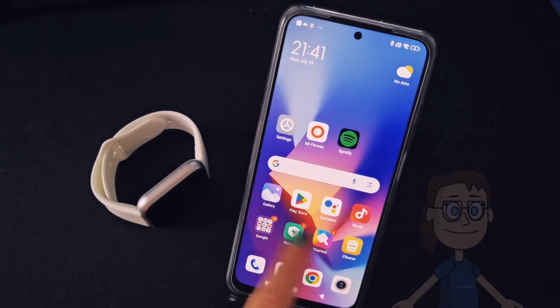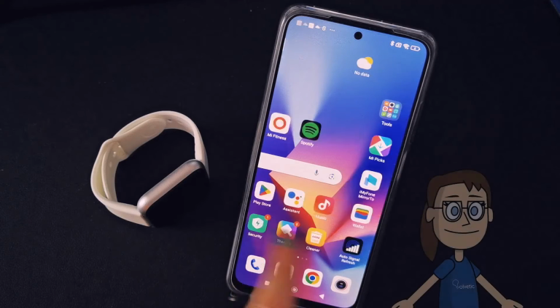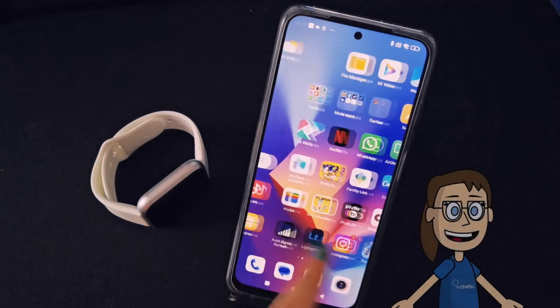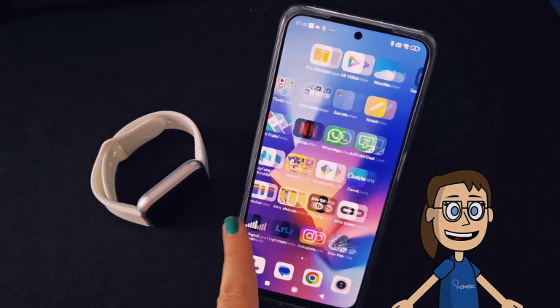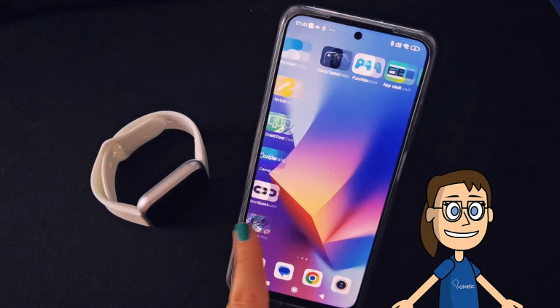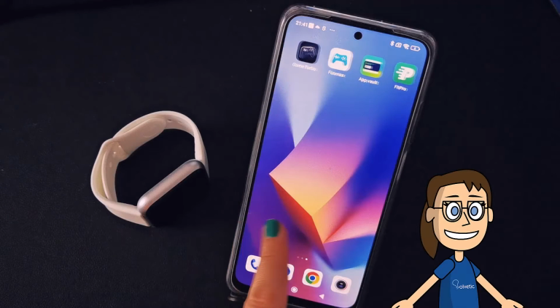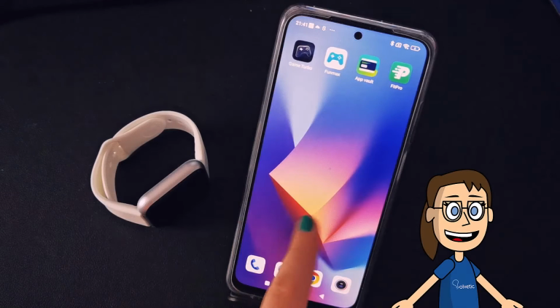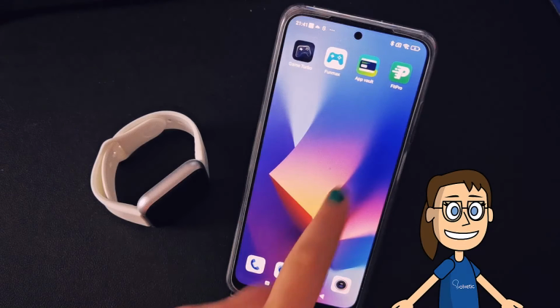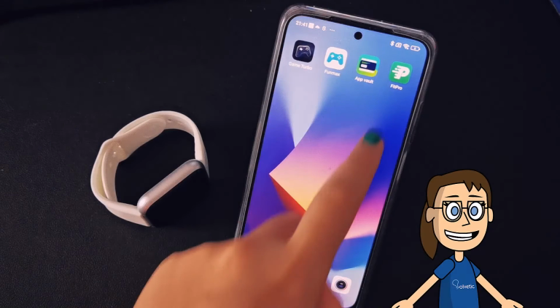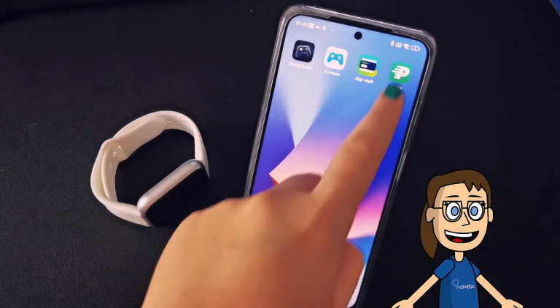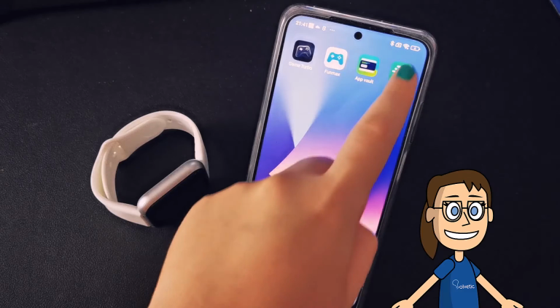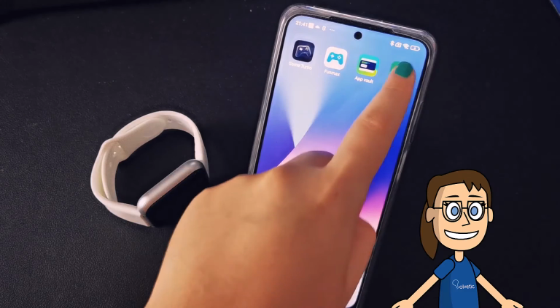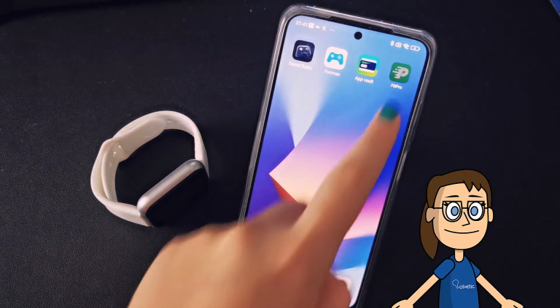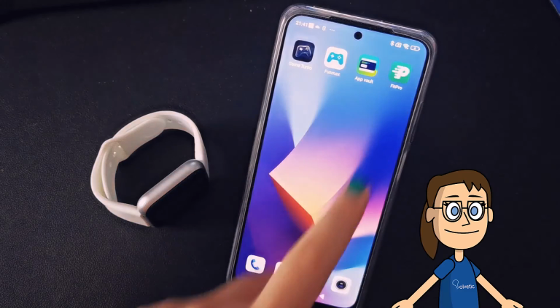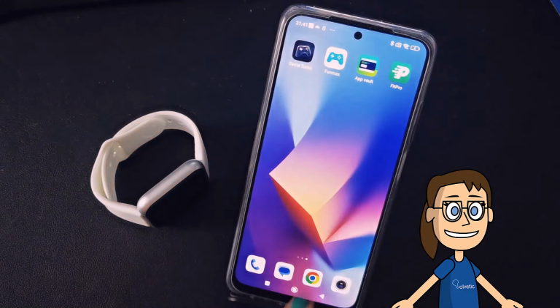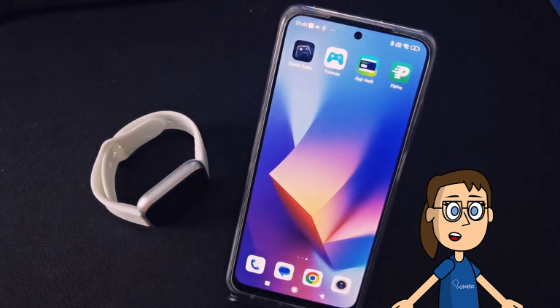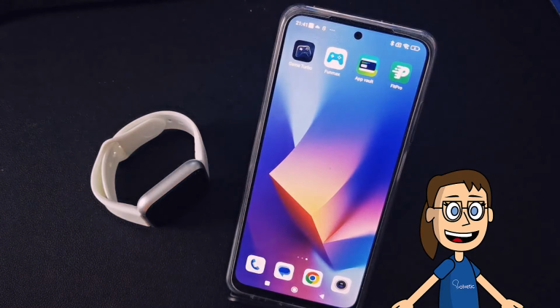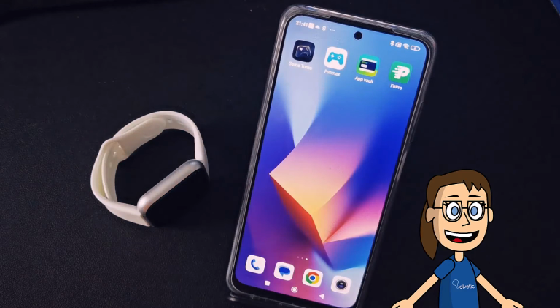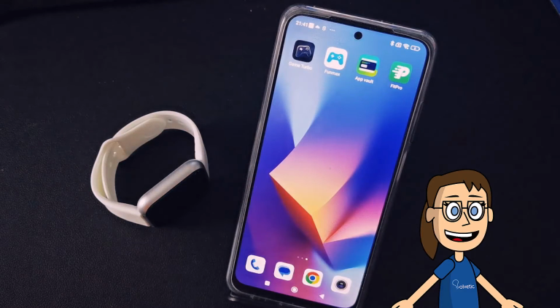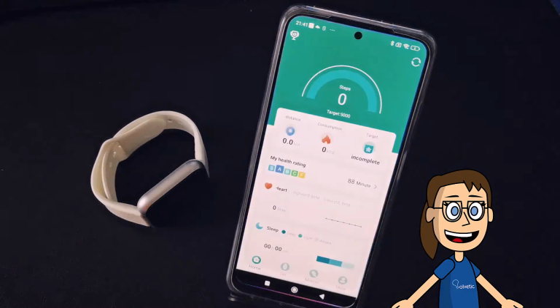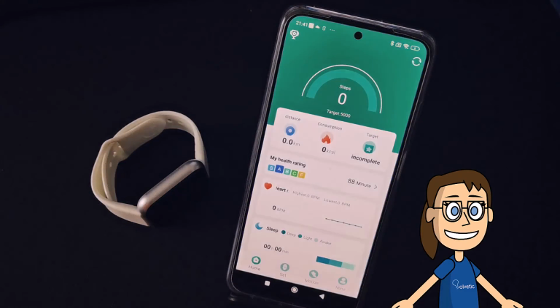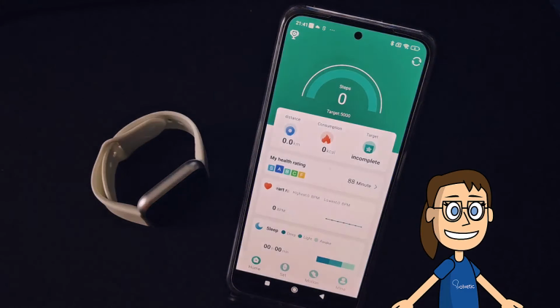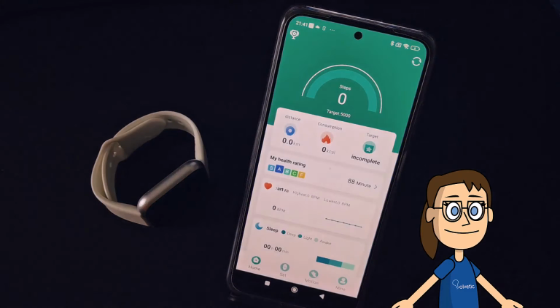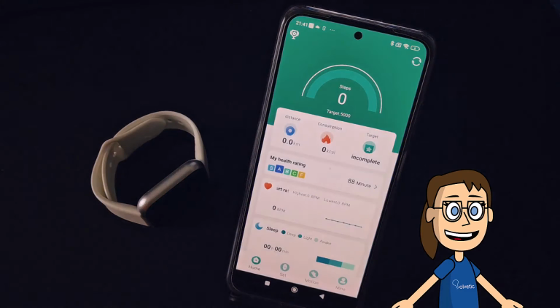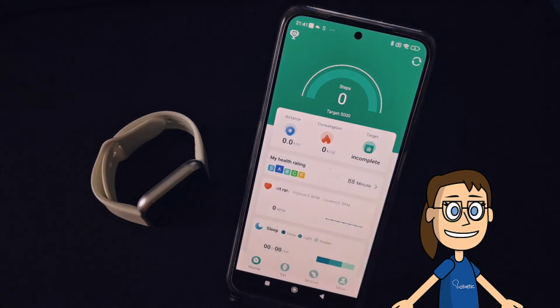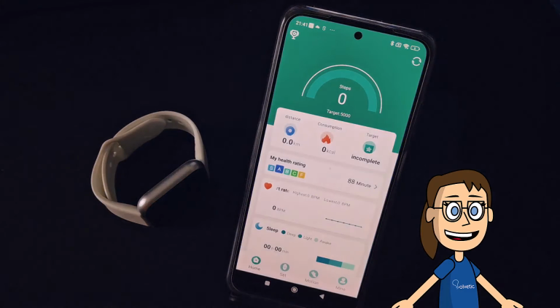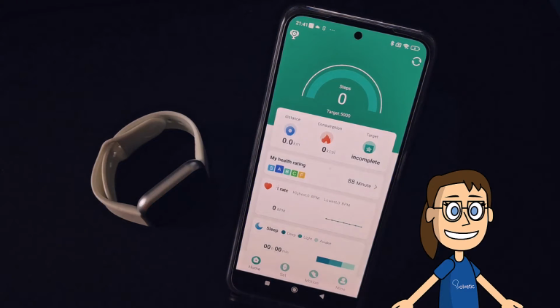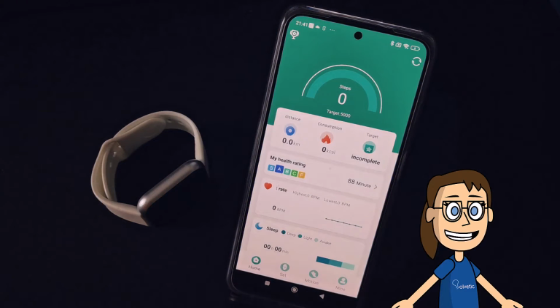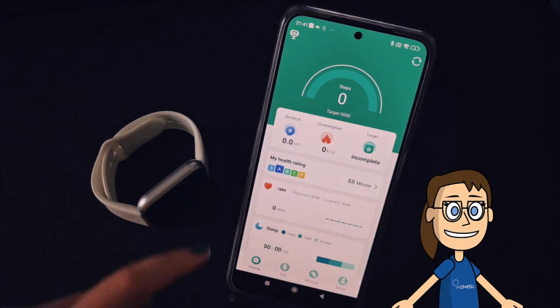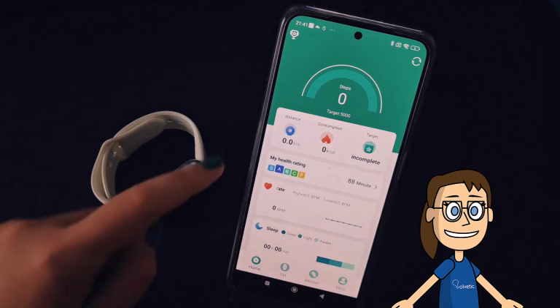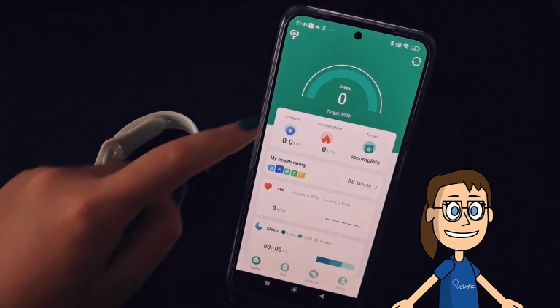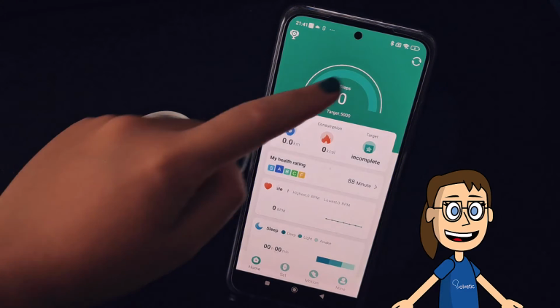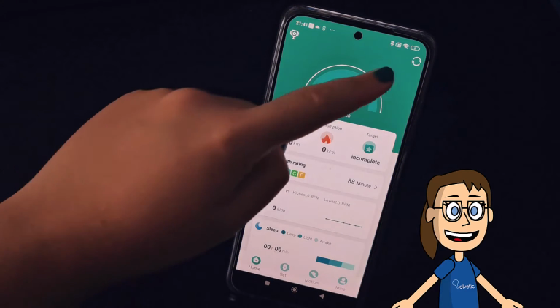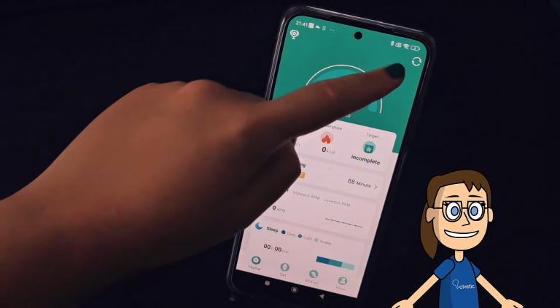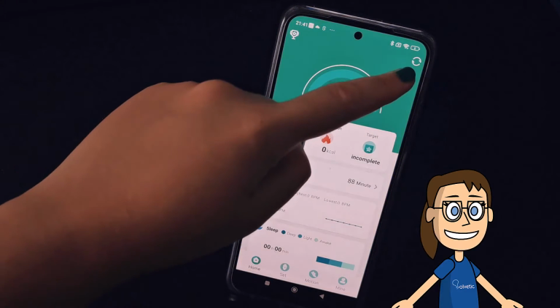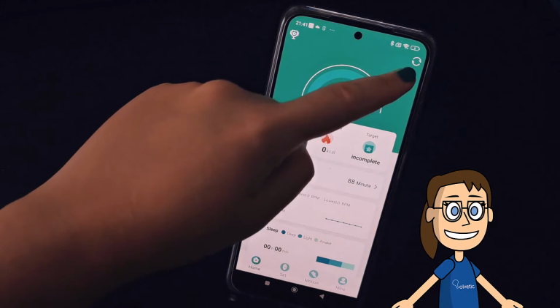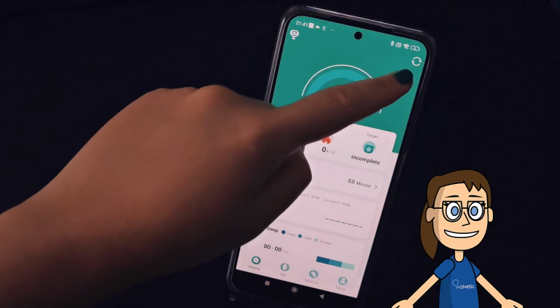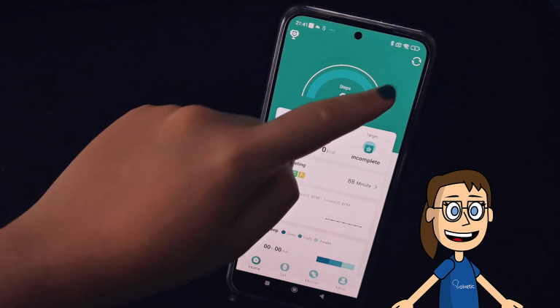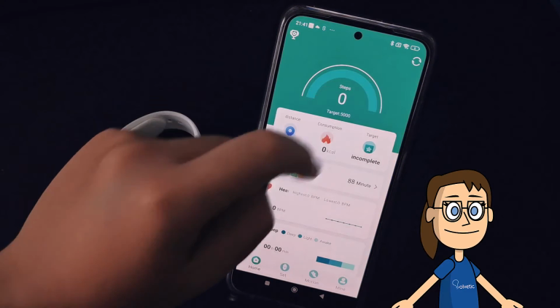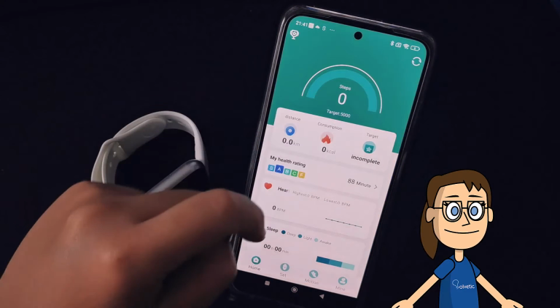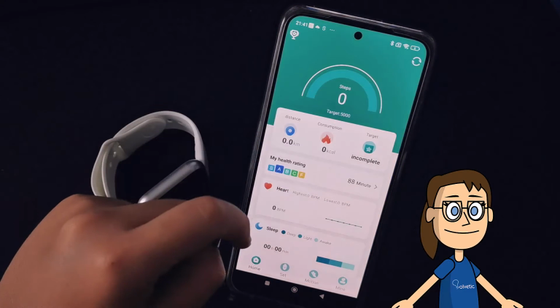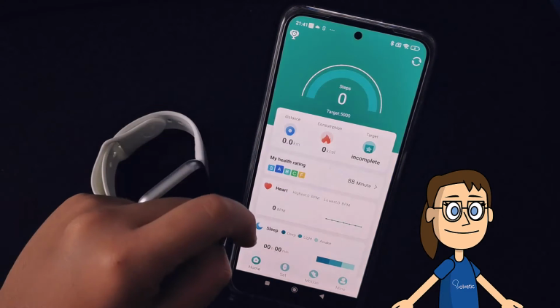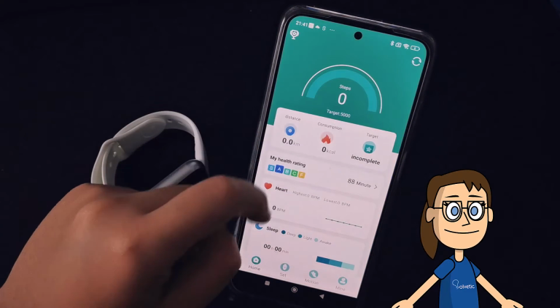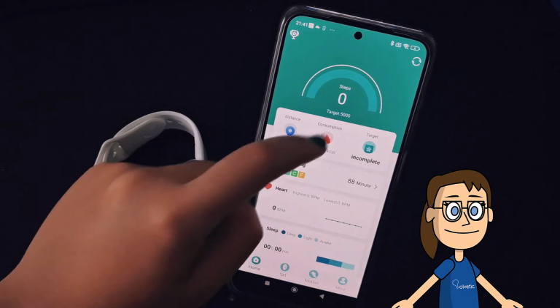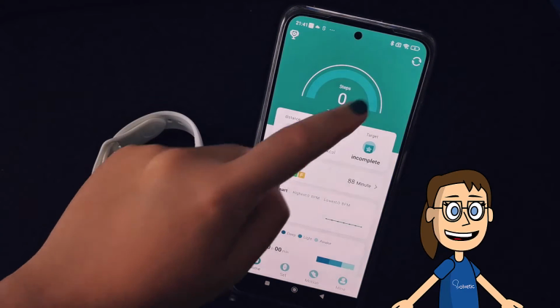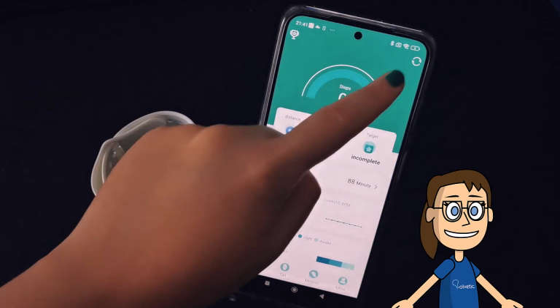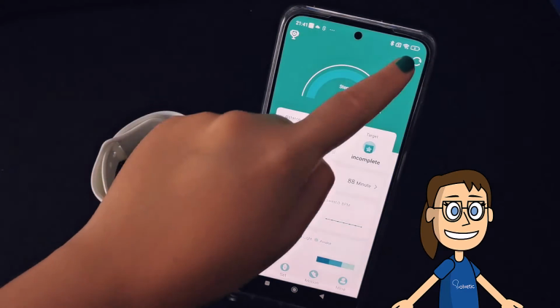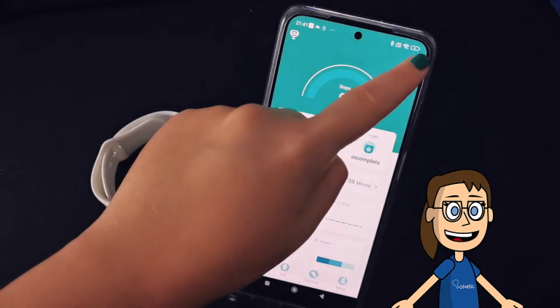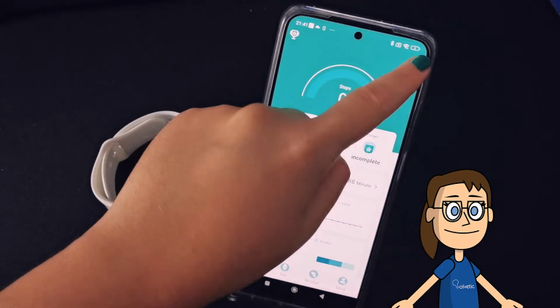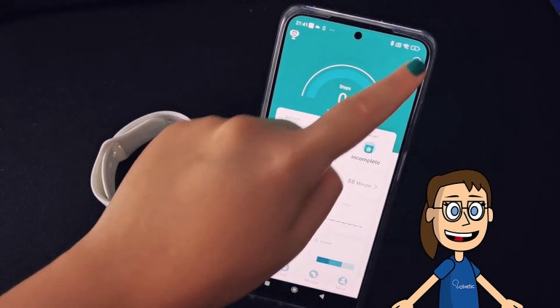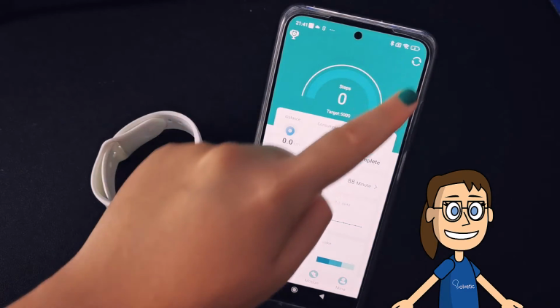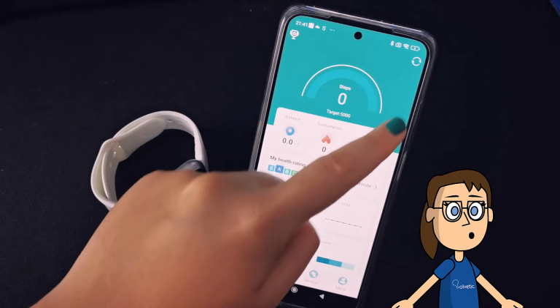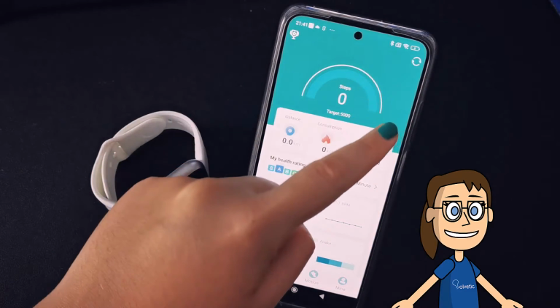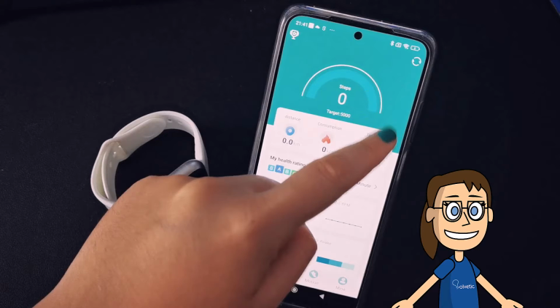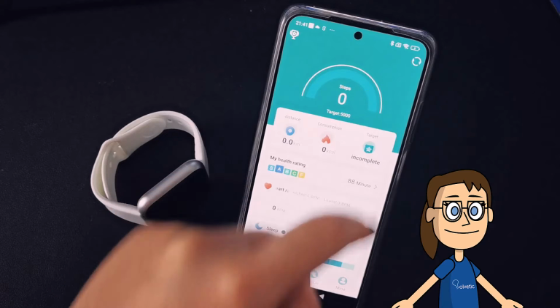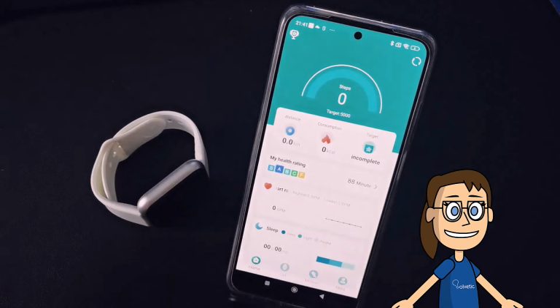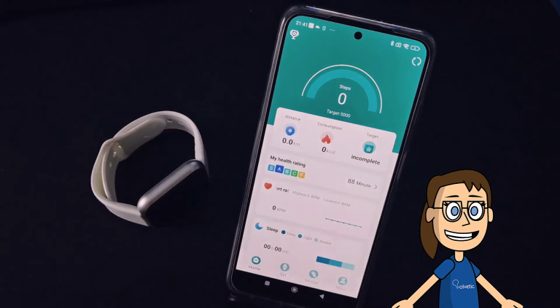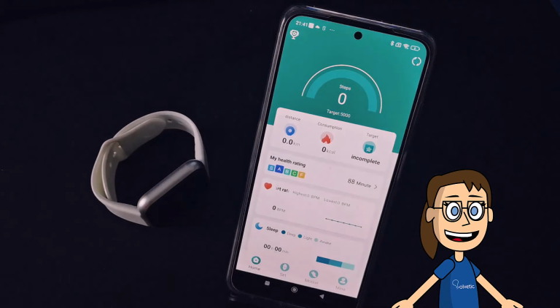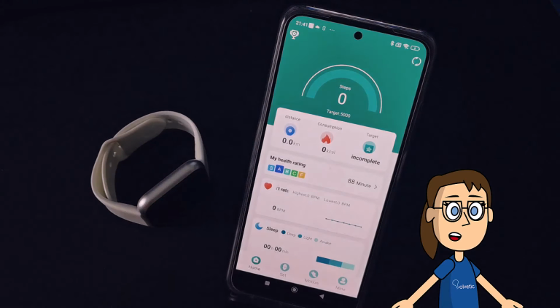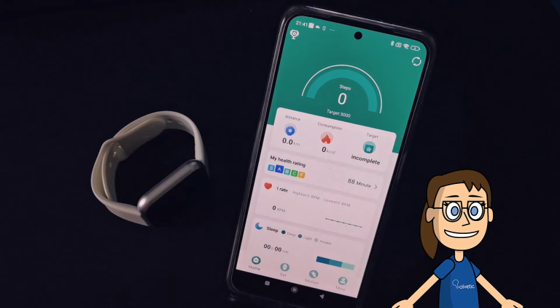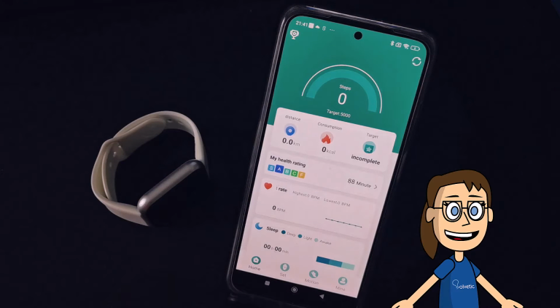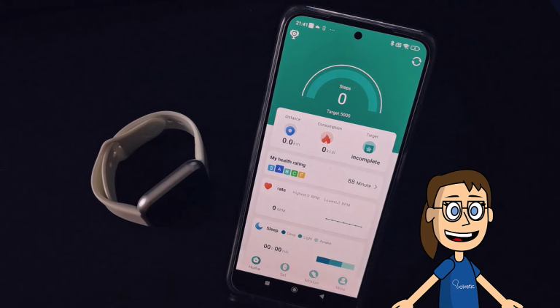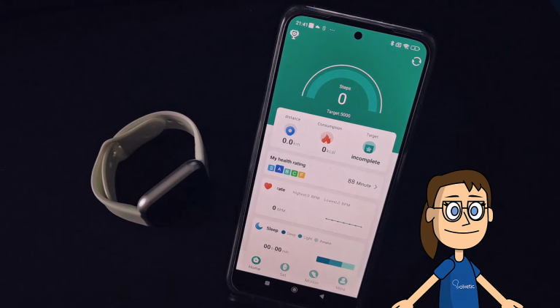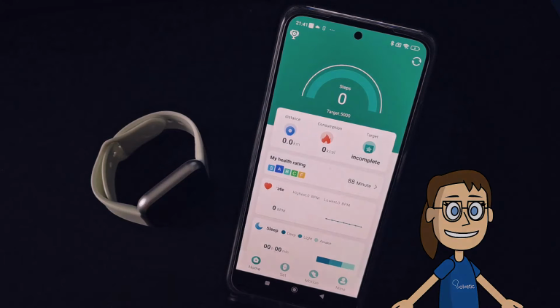Once this is done we will go to the FitPro application and click on the data synchronization icon. After this the new time should appear on our smartwatch.